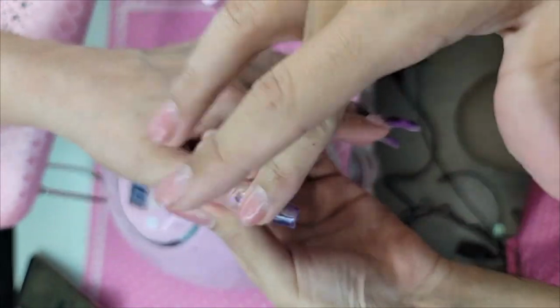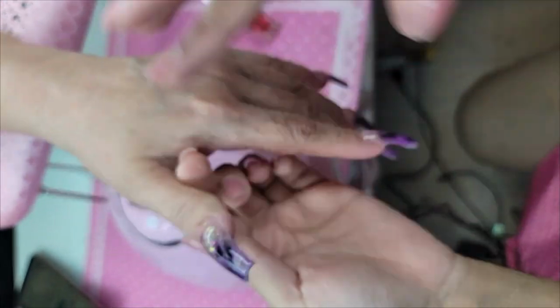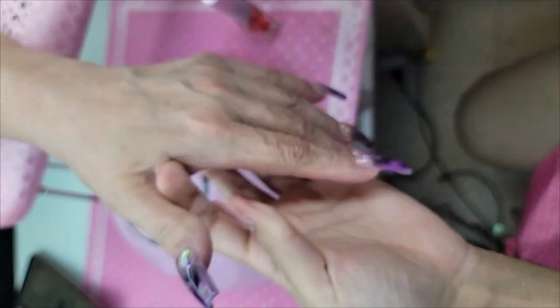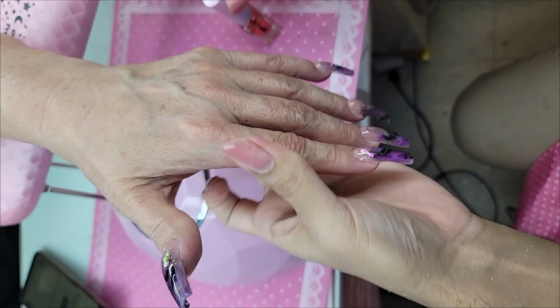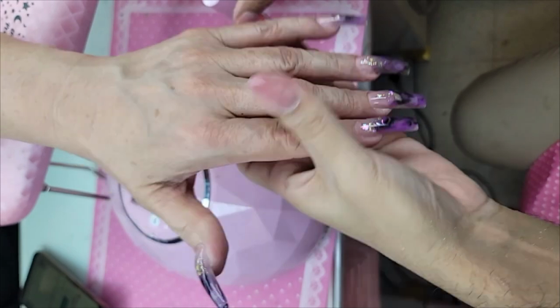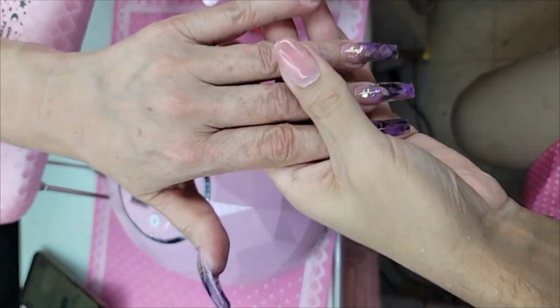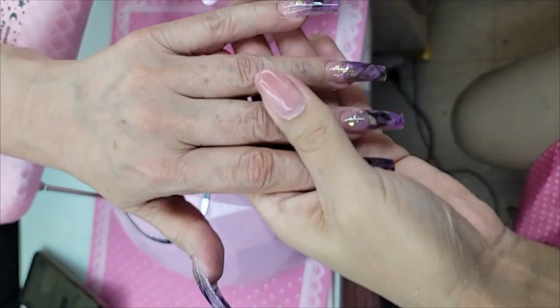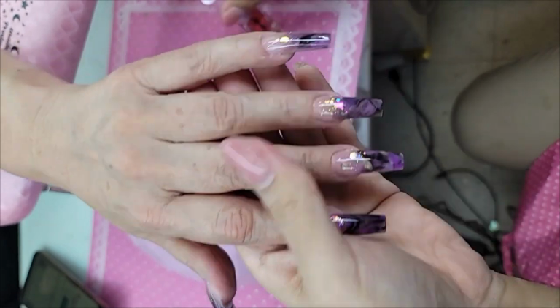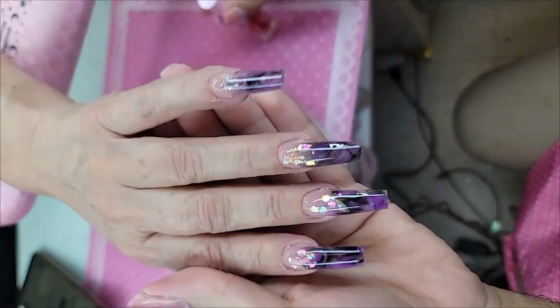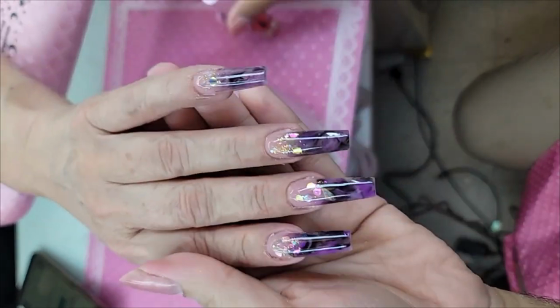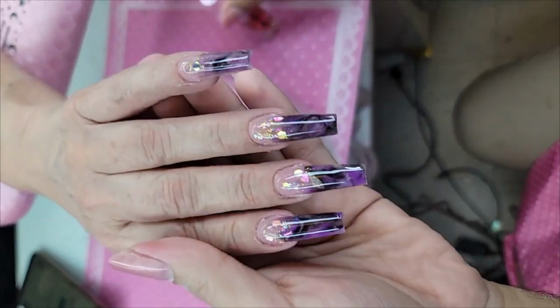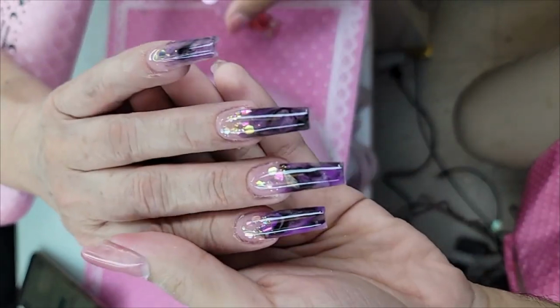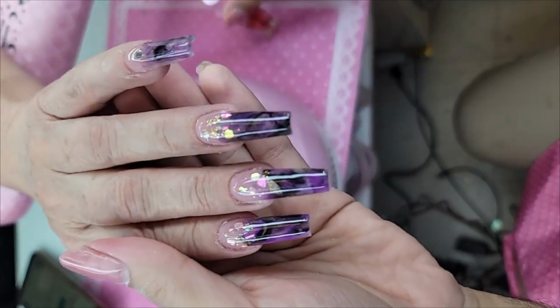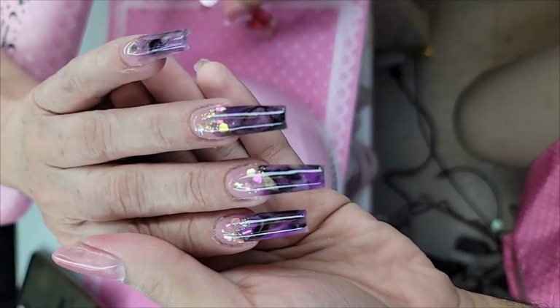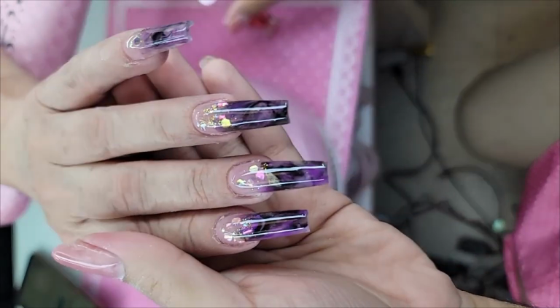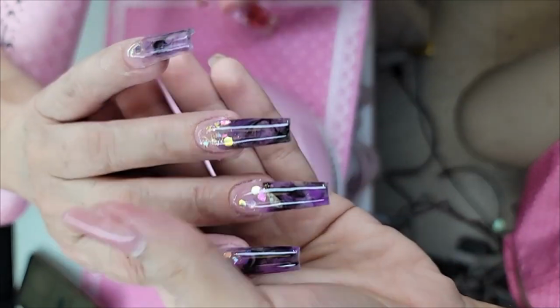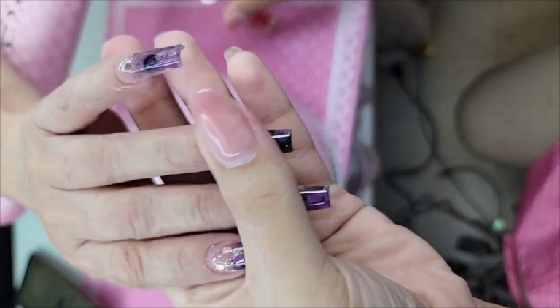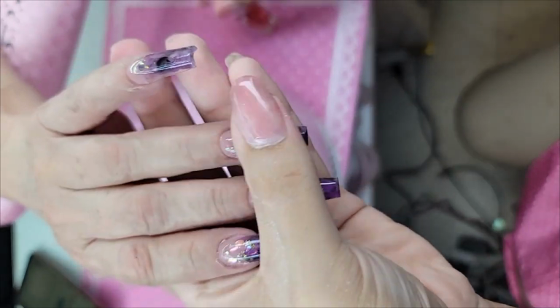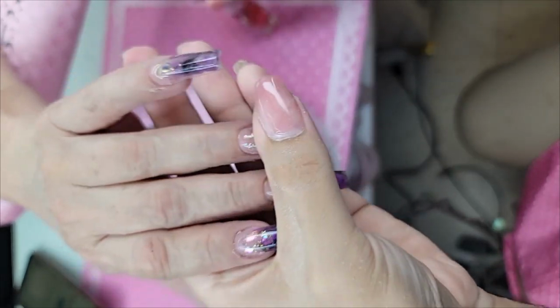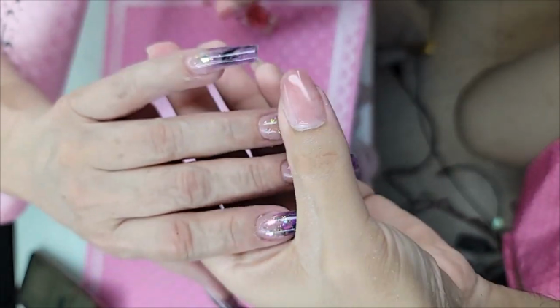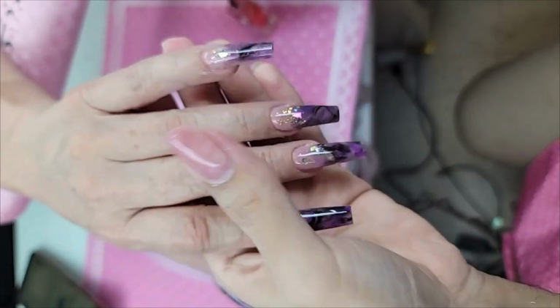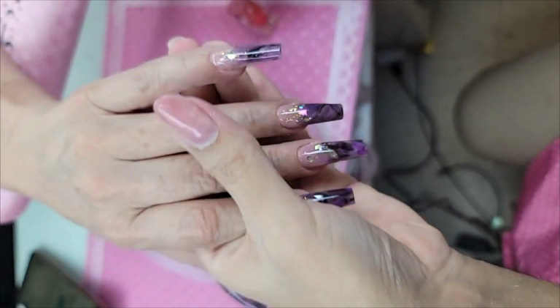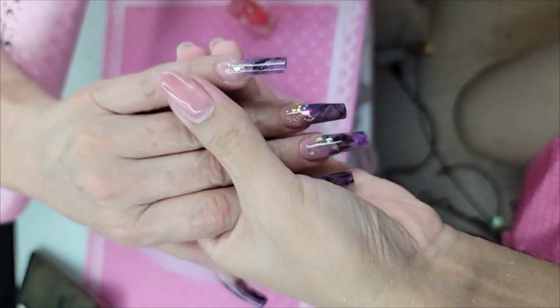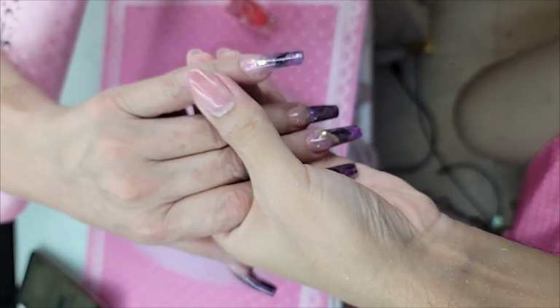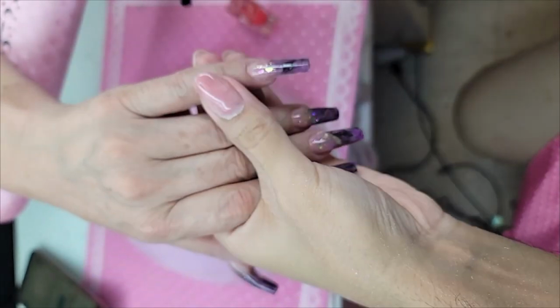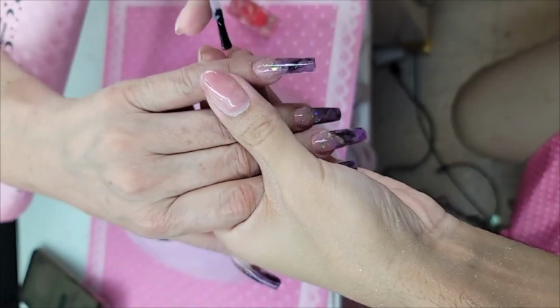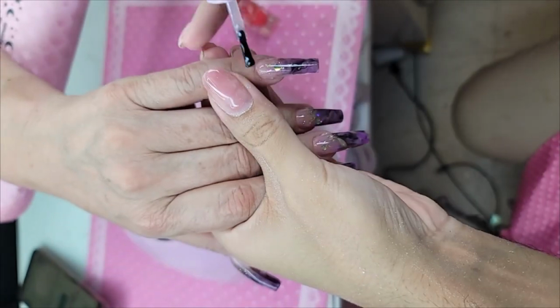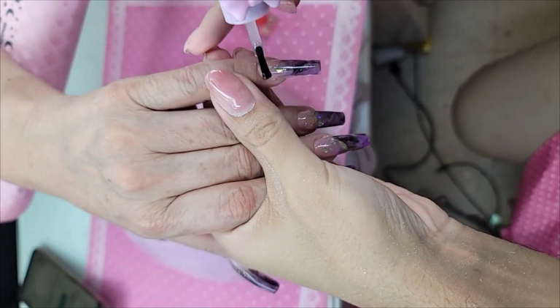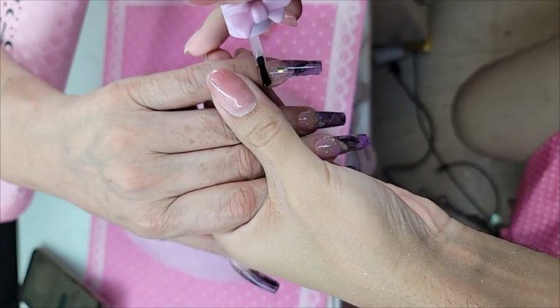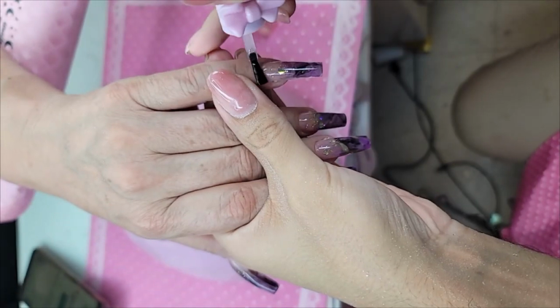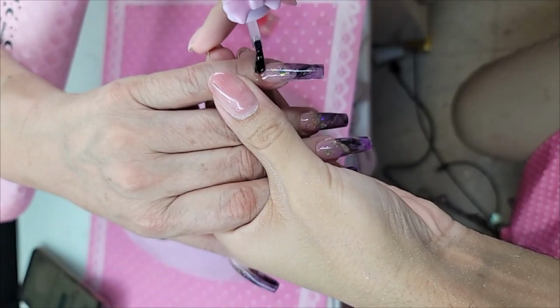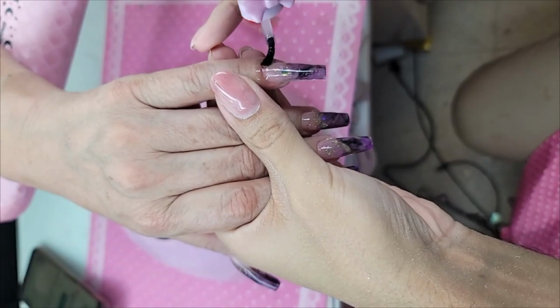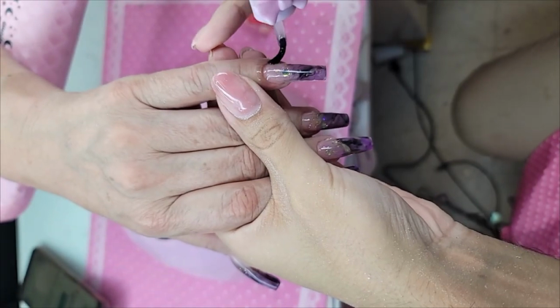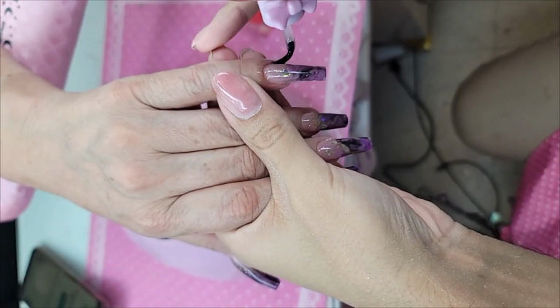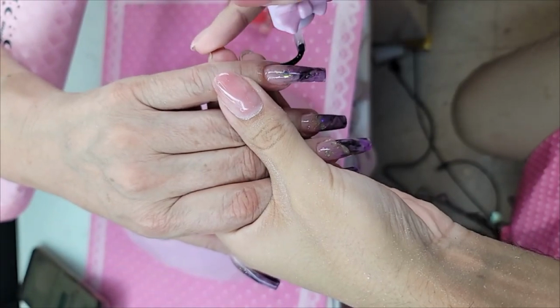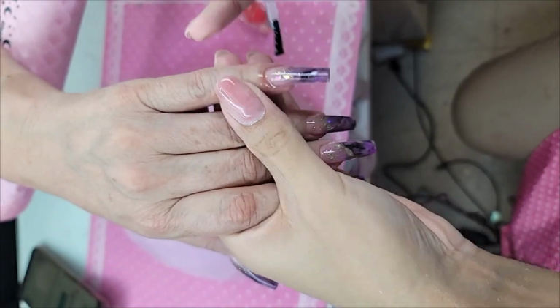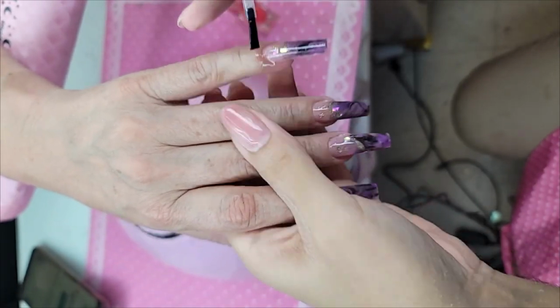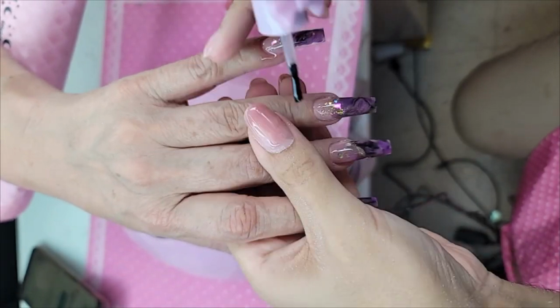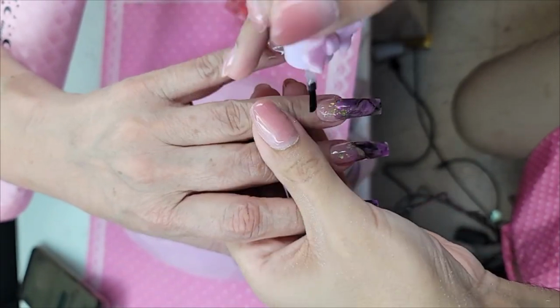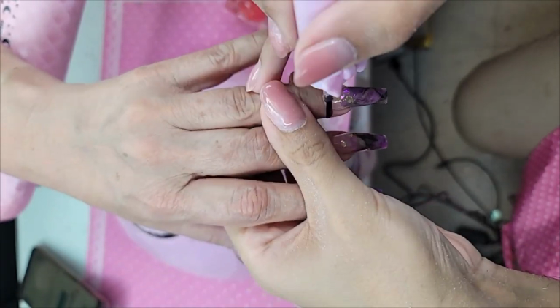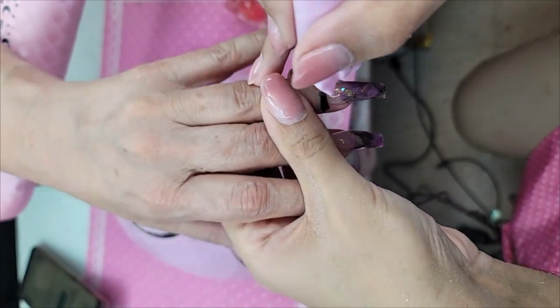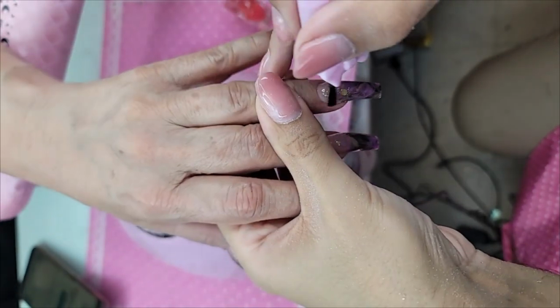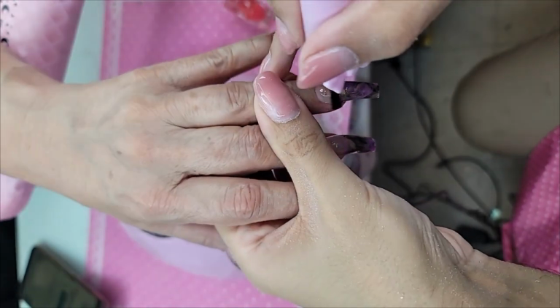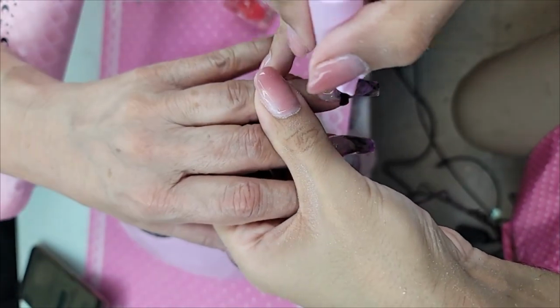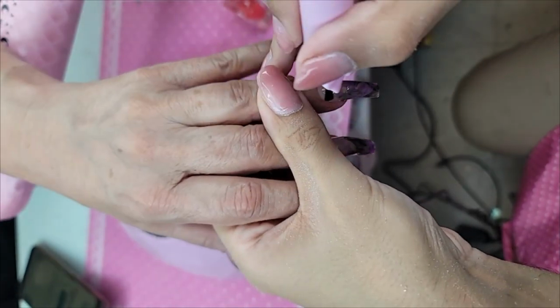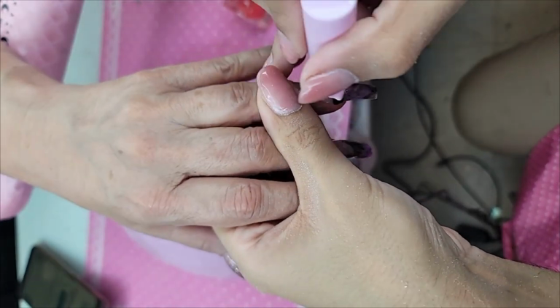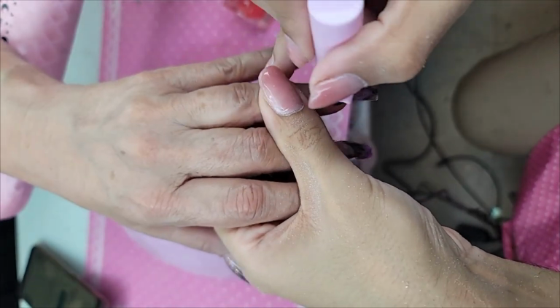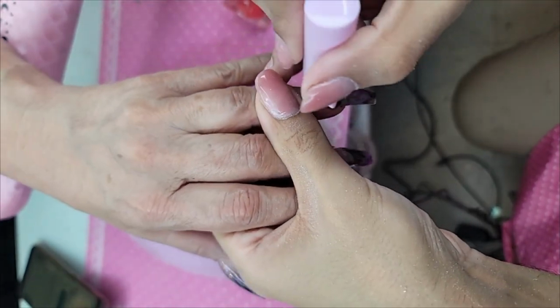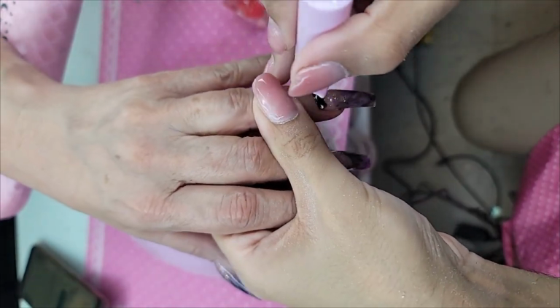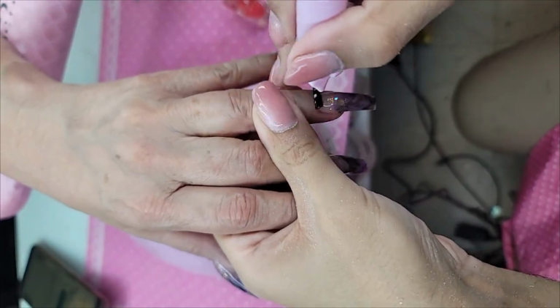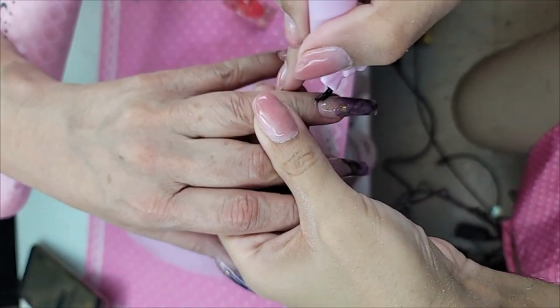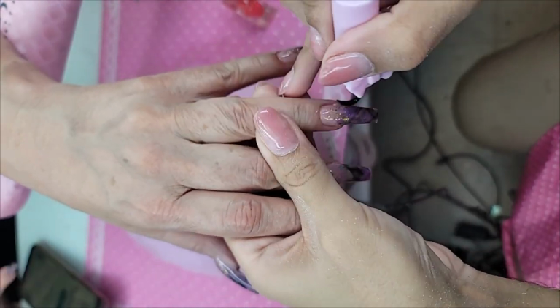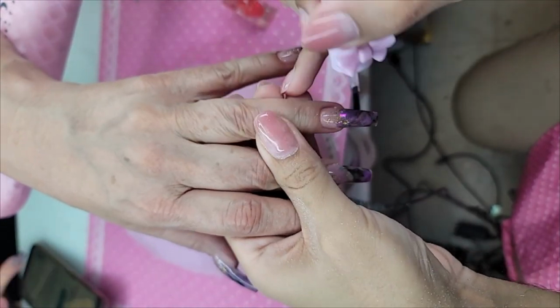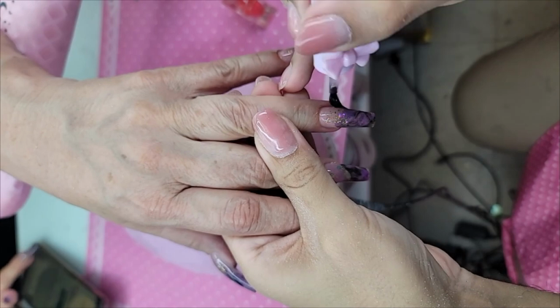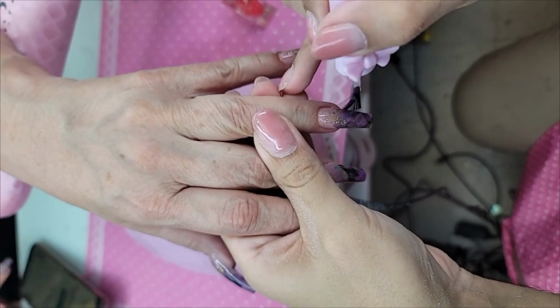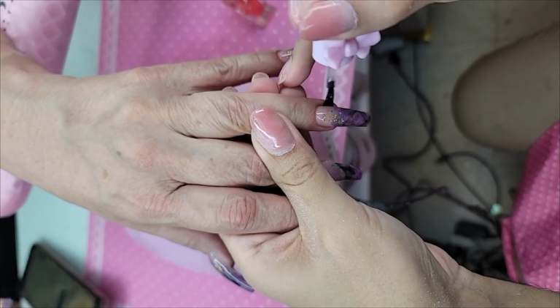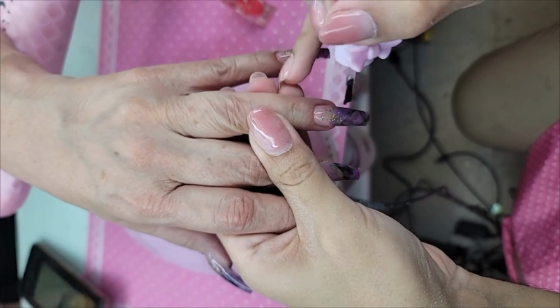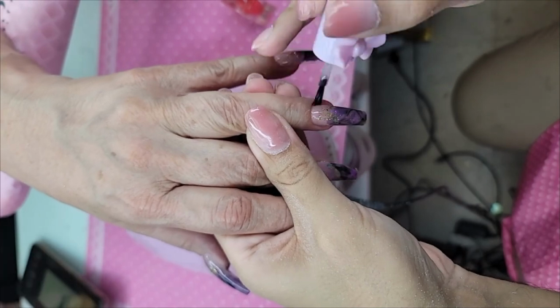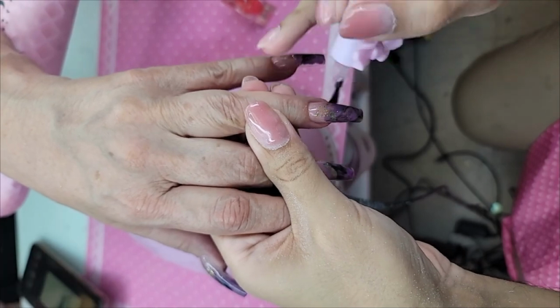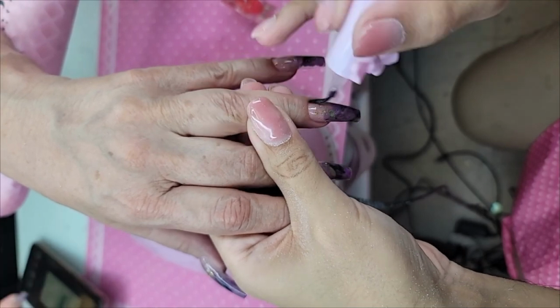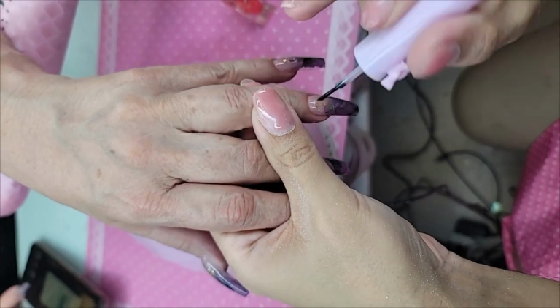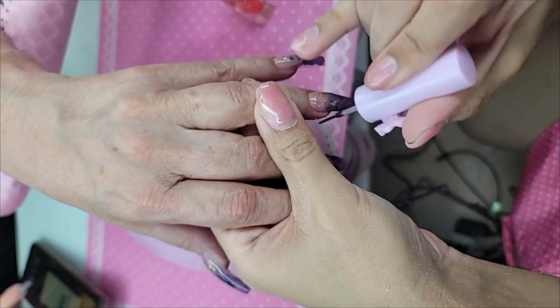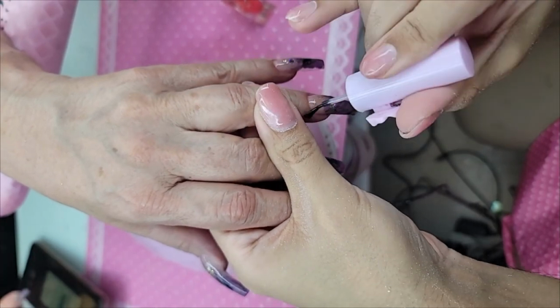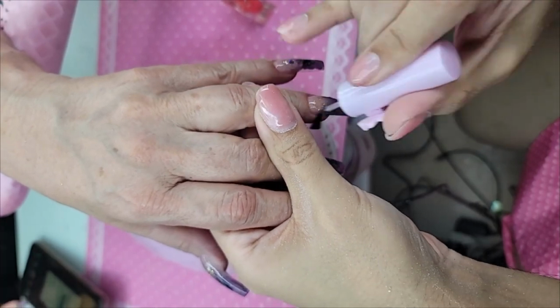Beautiful. Yes! So let's apply some cotton candy cuticle oil — get that hydration.